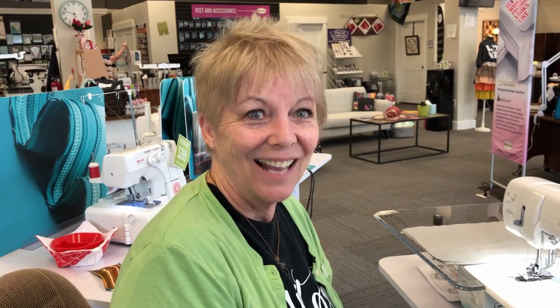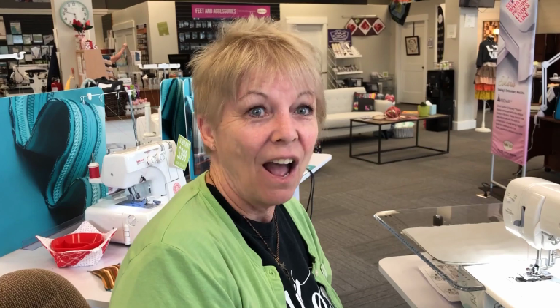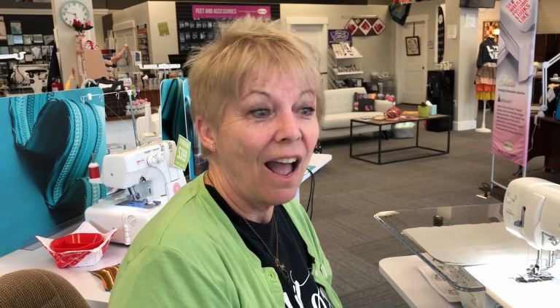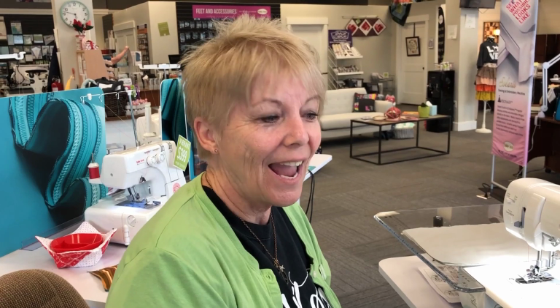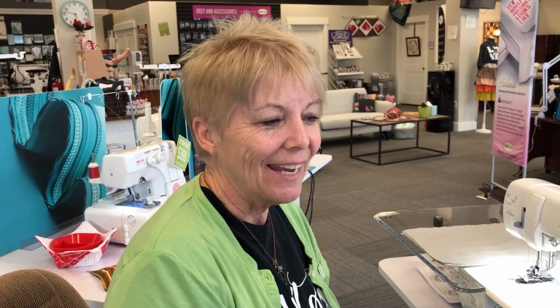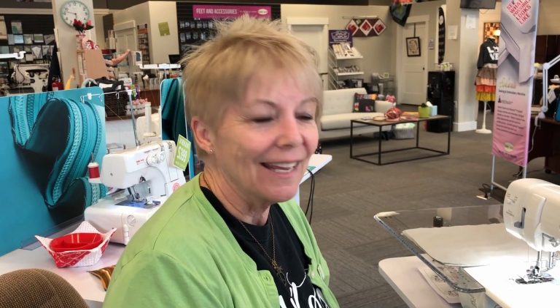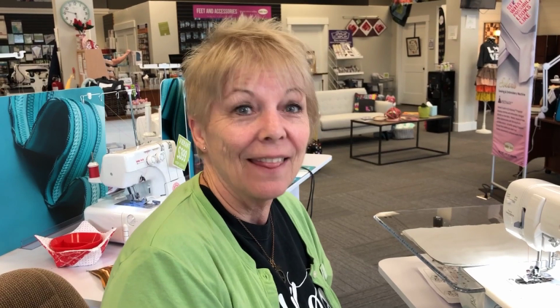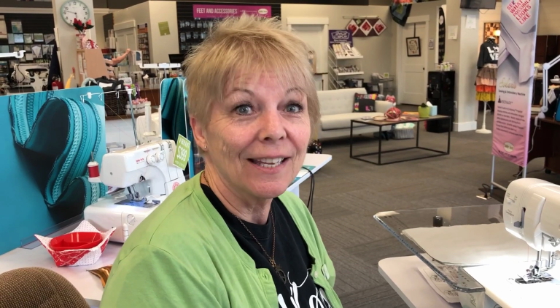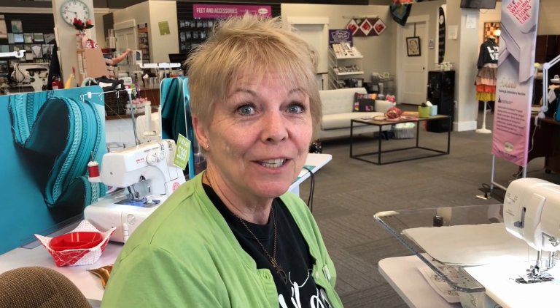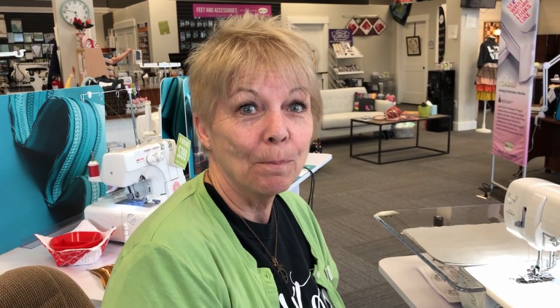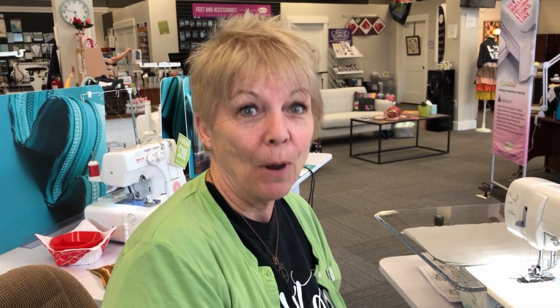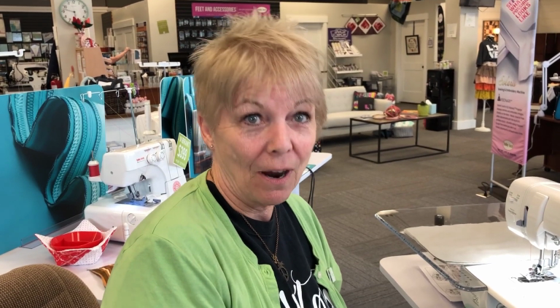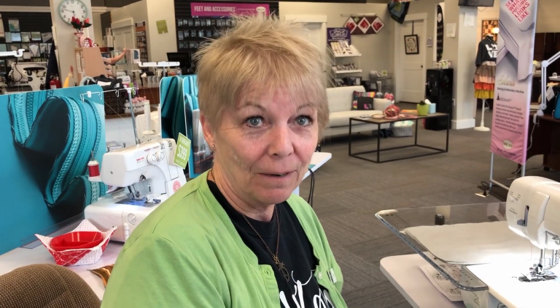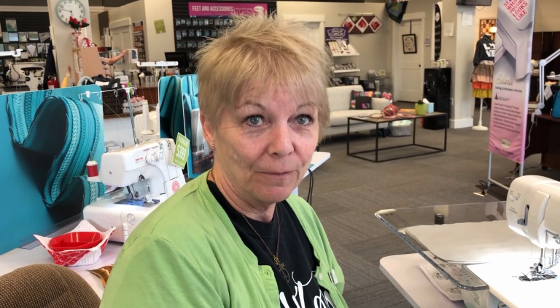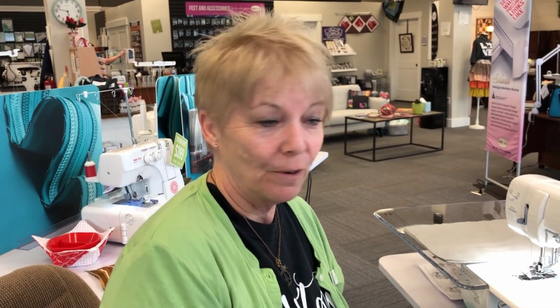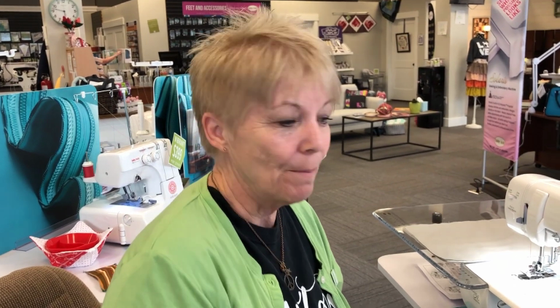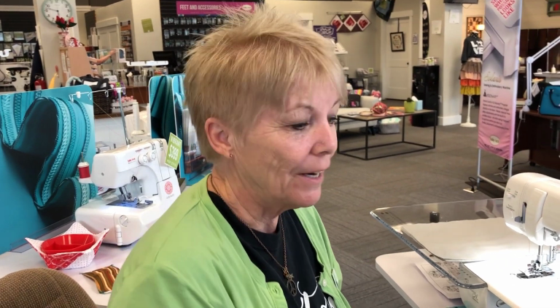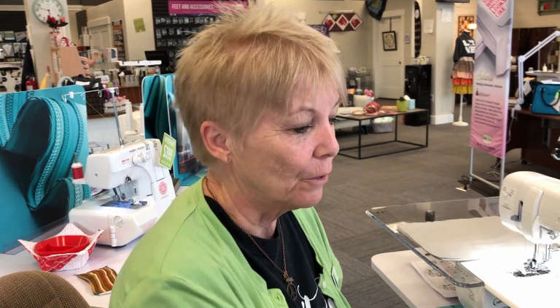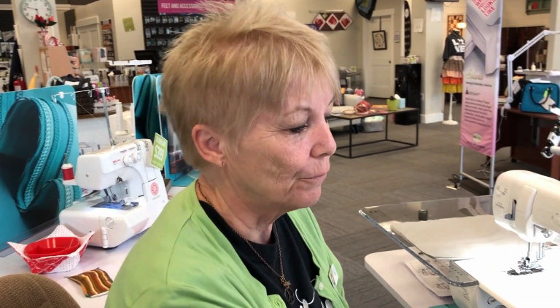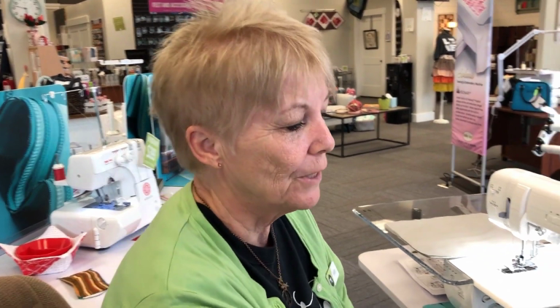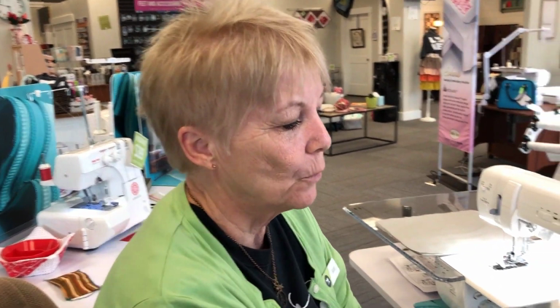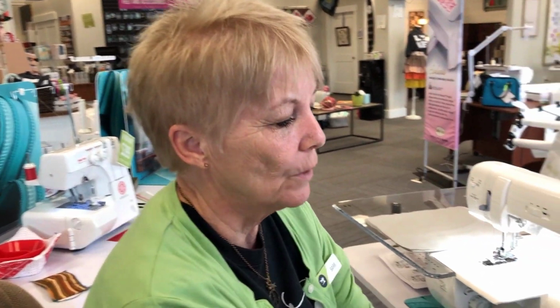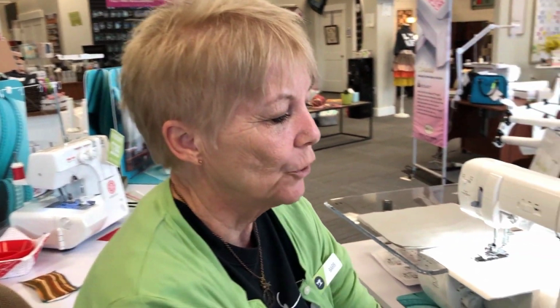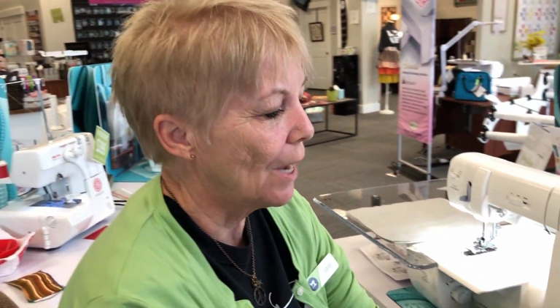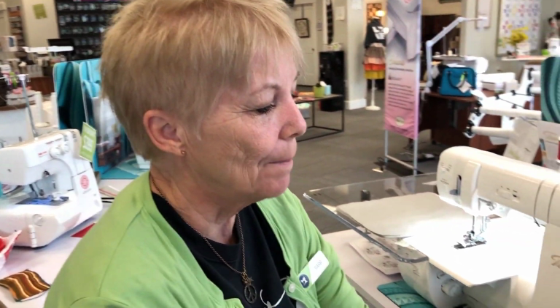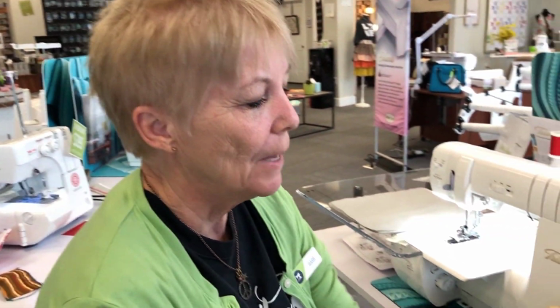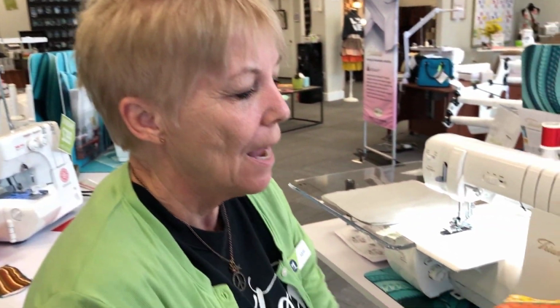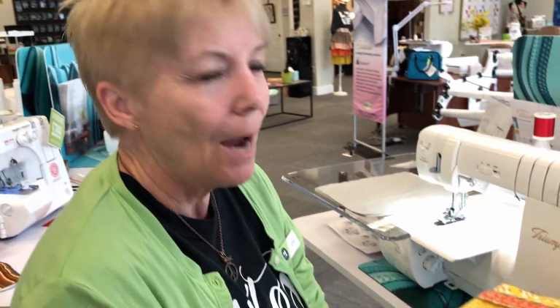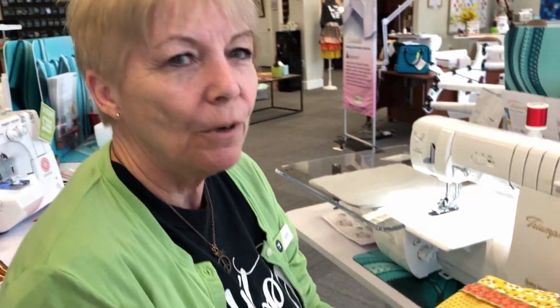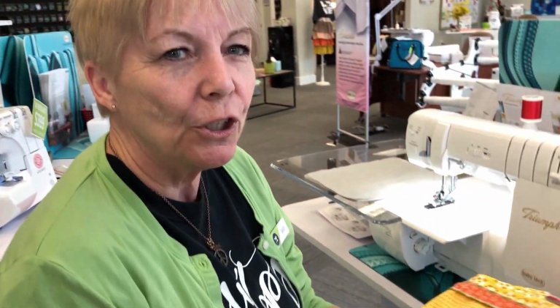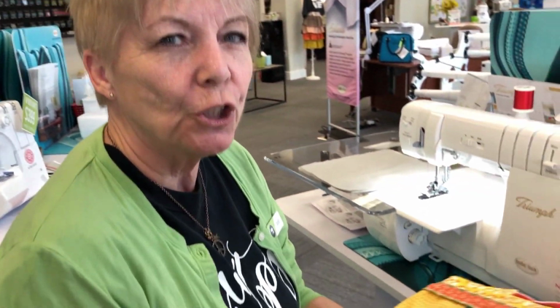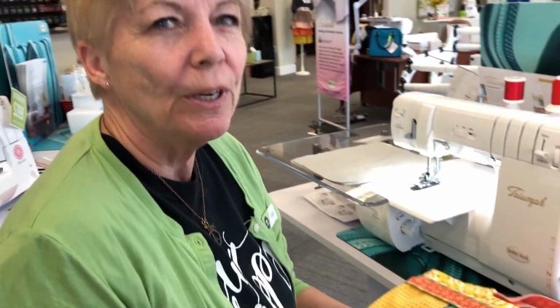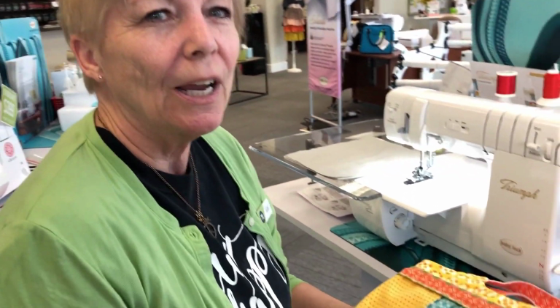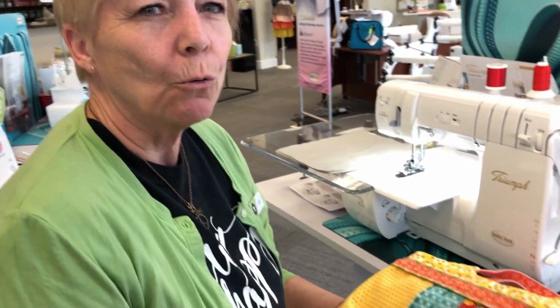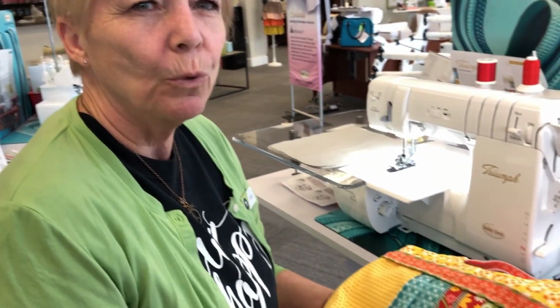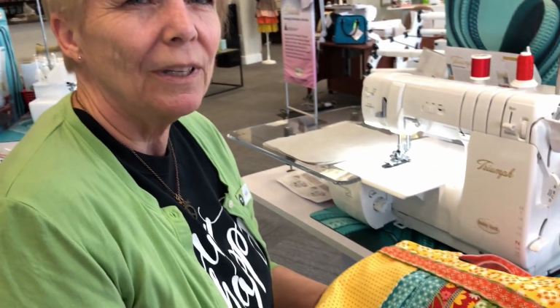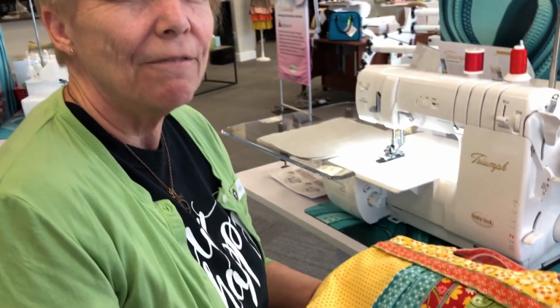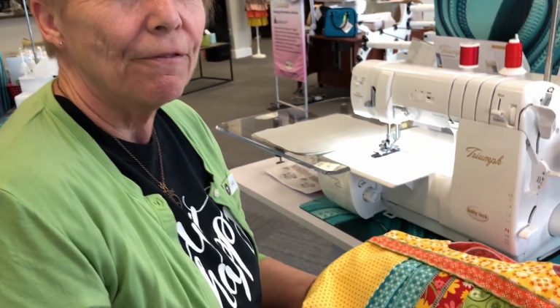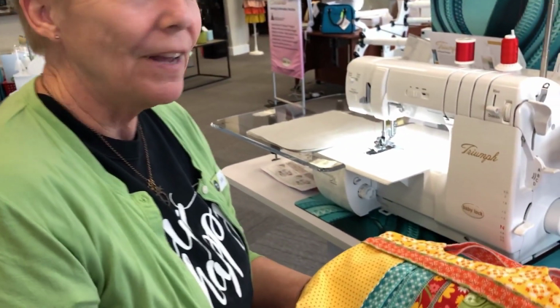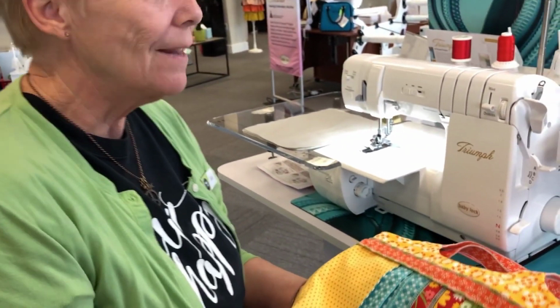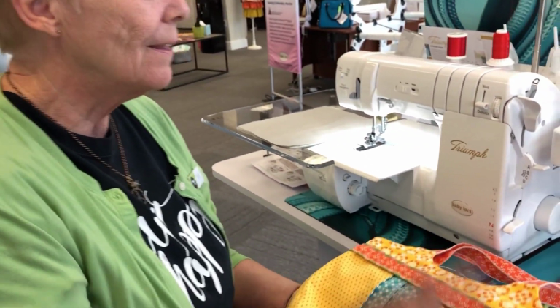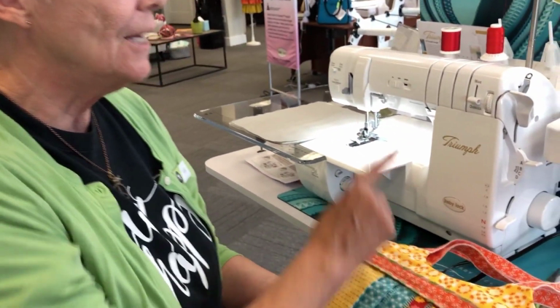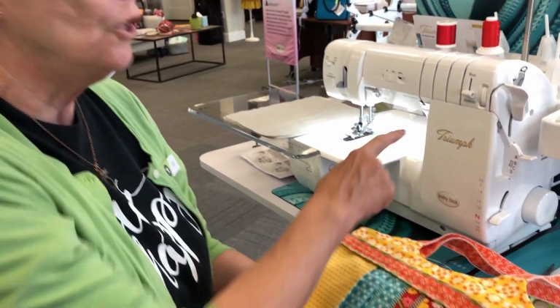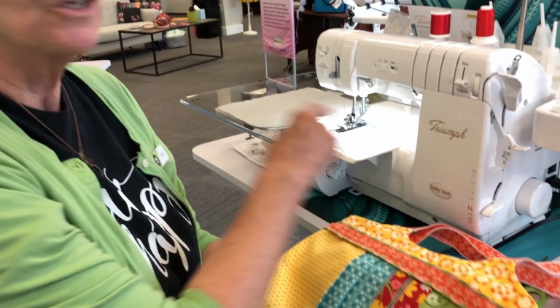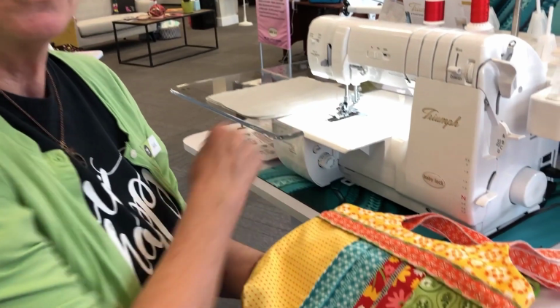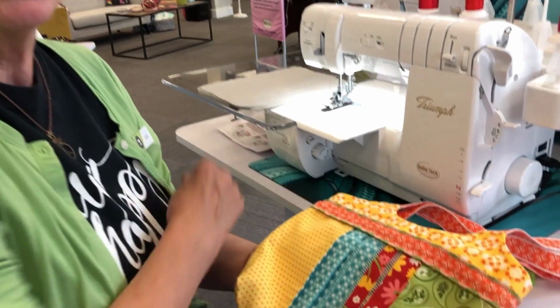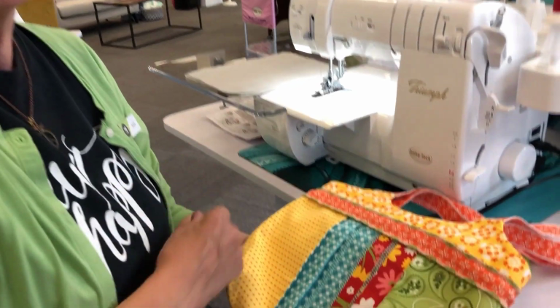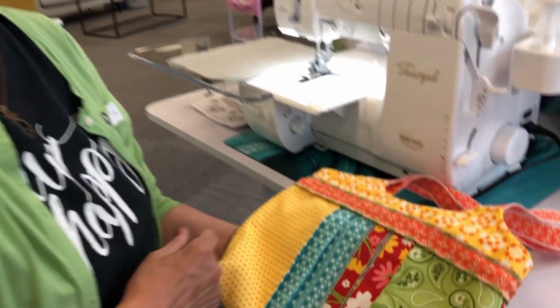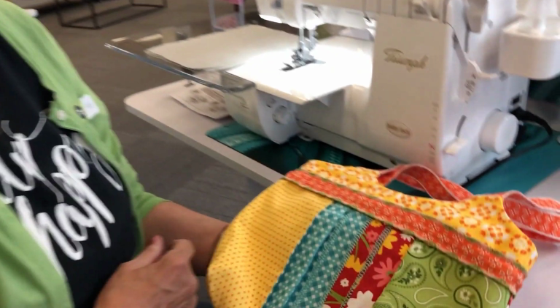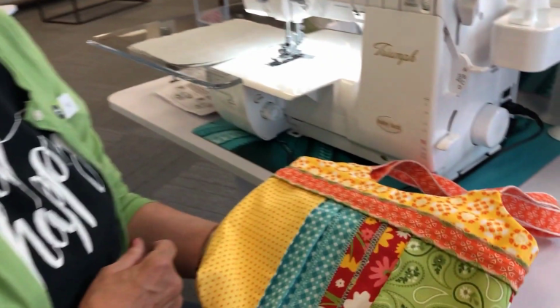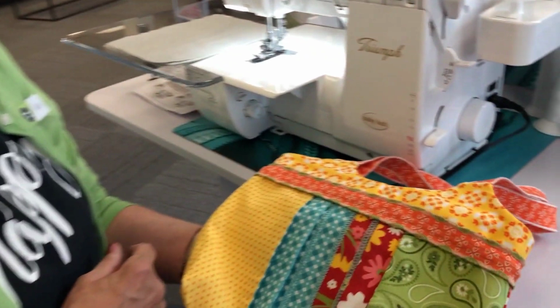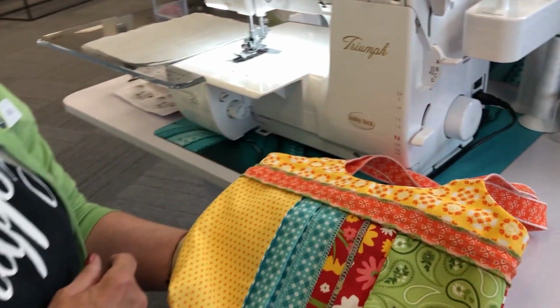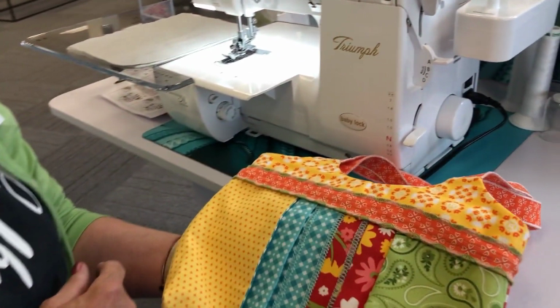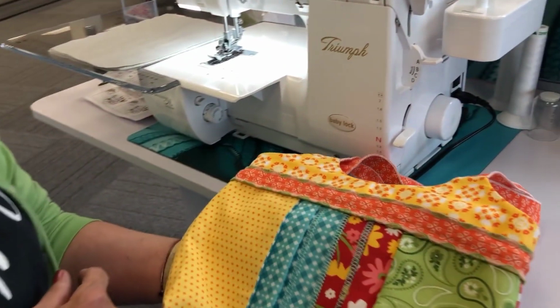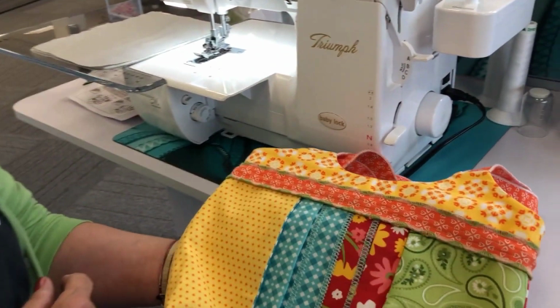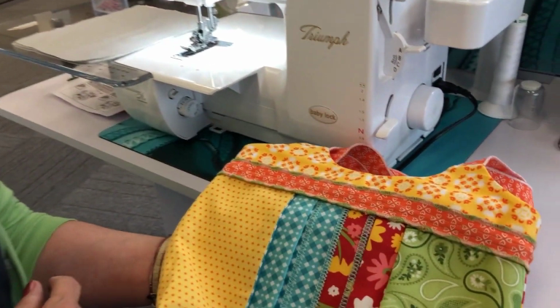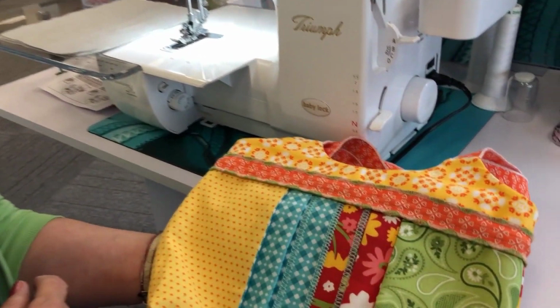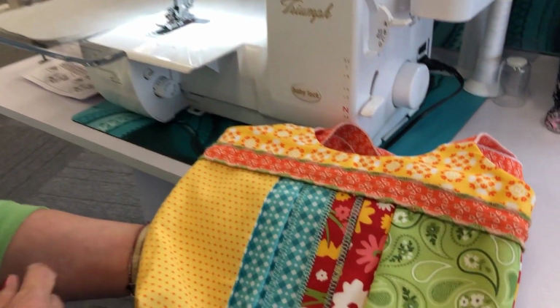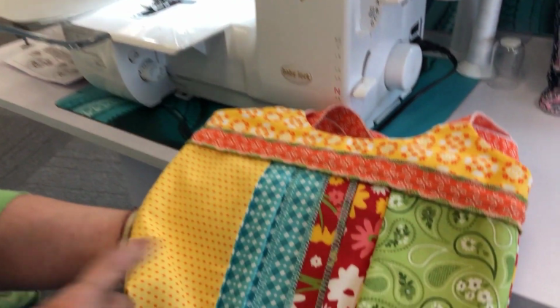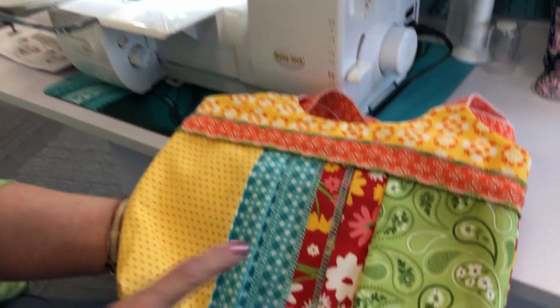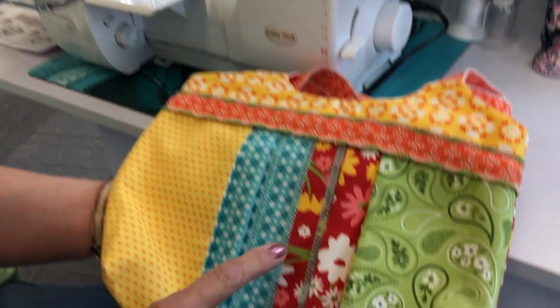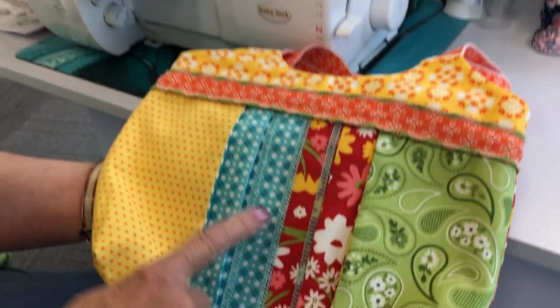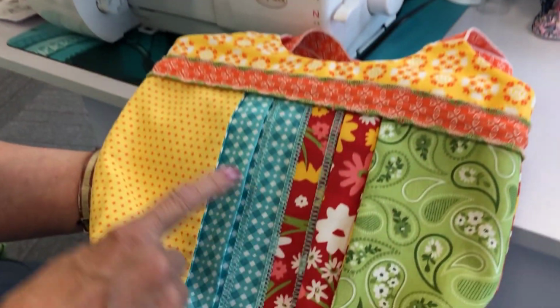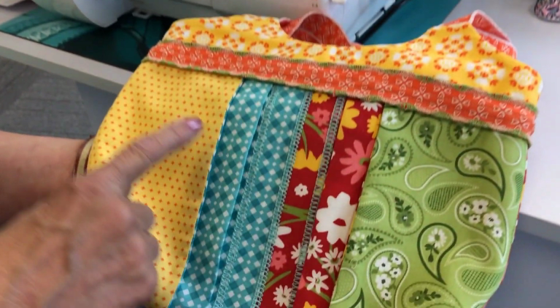Hi, this is Barb from My Girlfriend's Quilt Shop. I want to show you a really fun thing you can do with your eight thread serger right here.